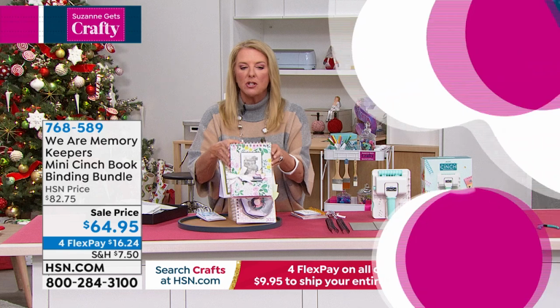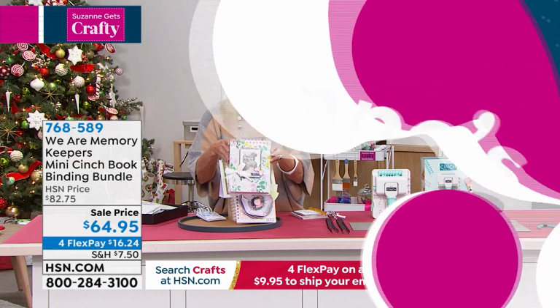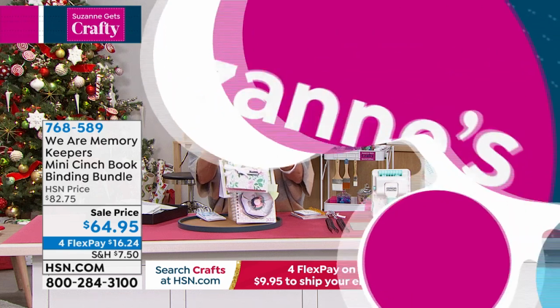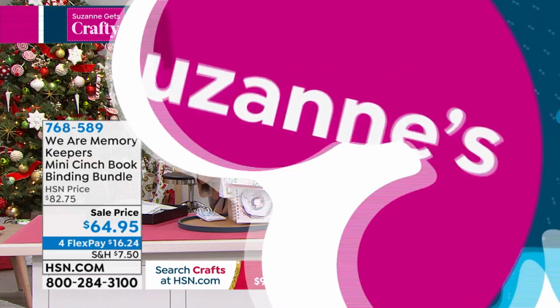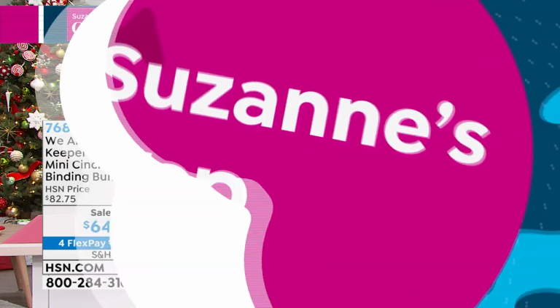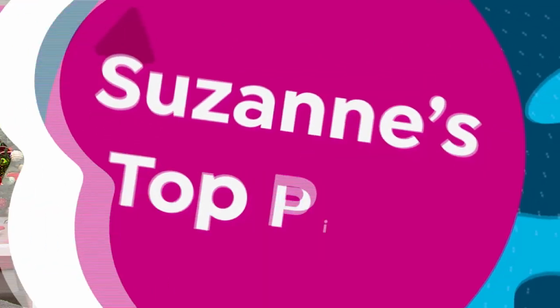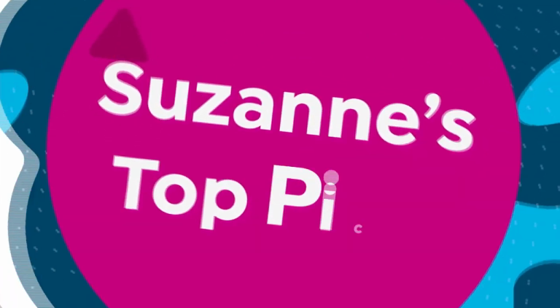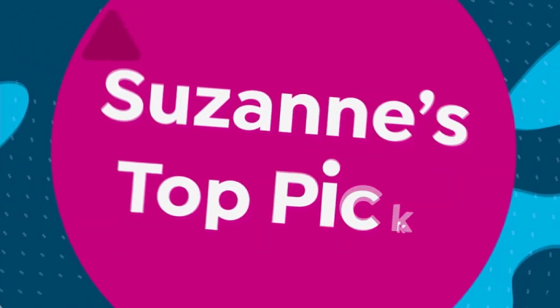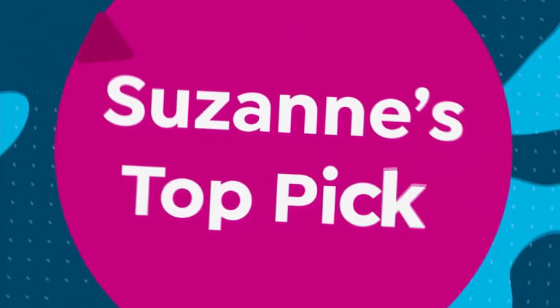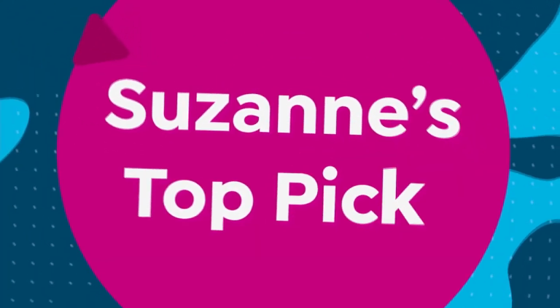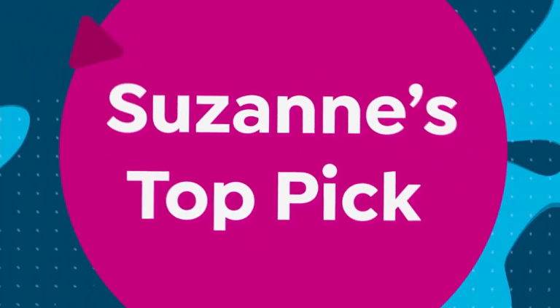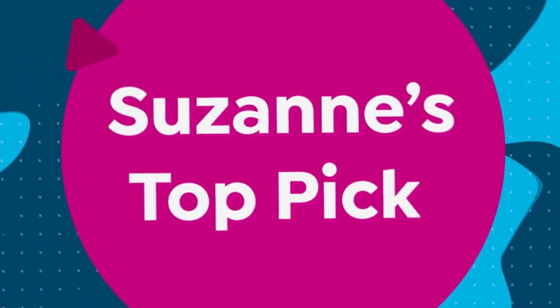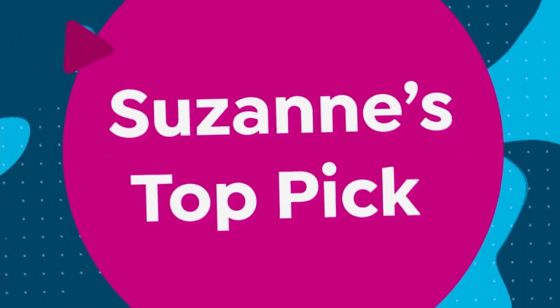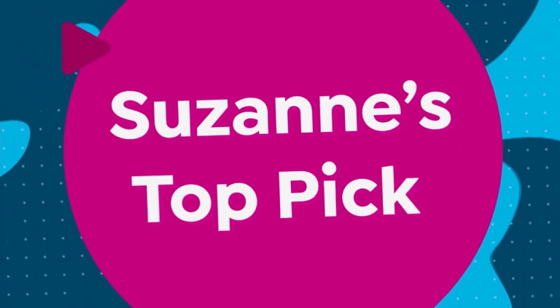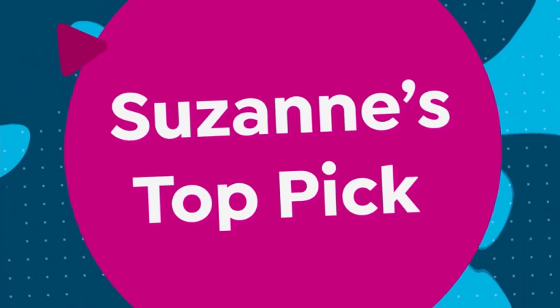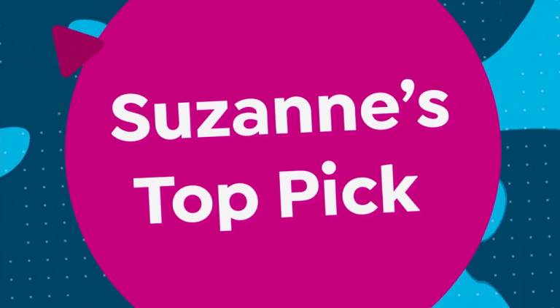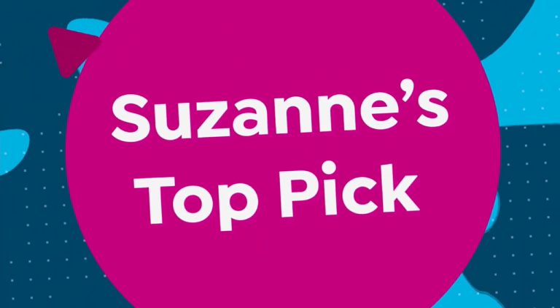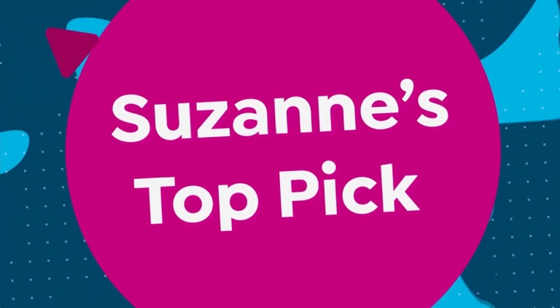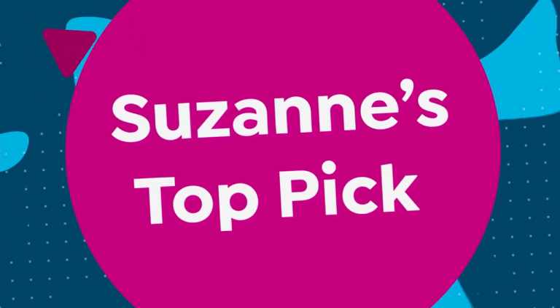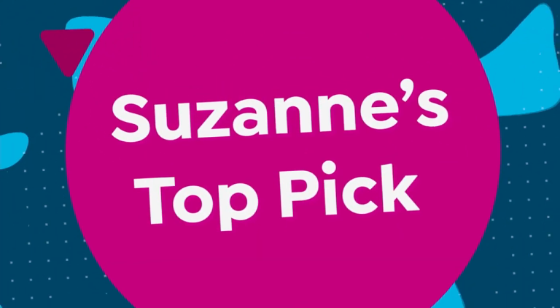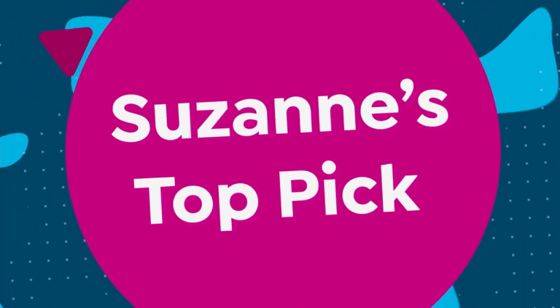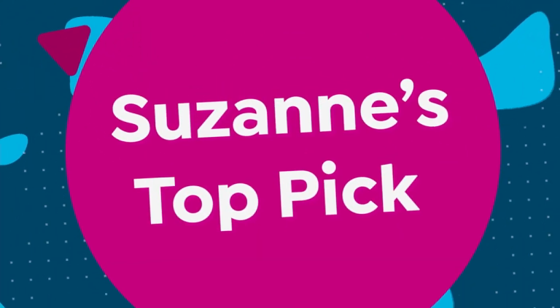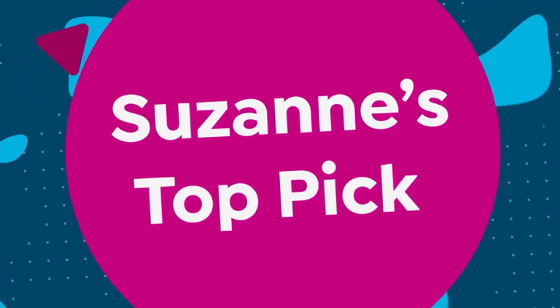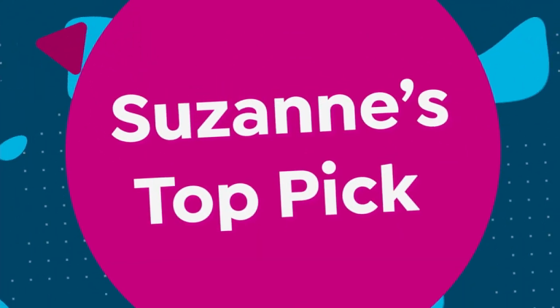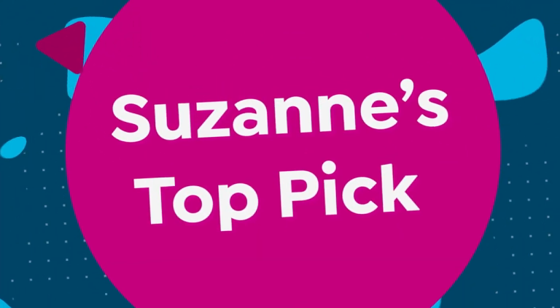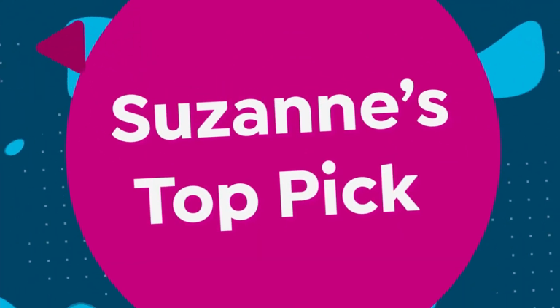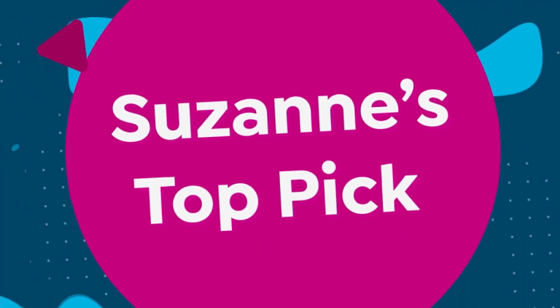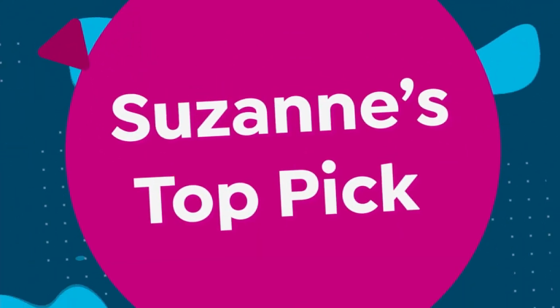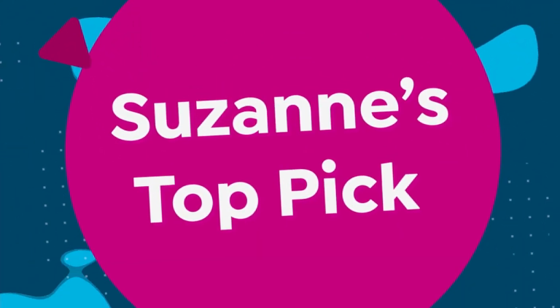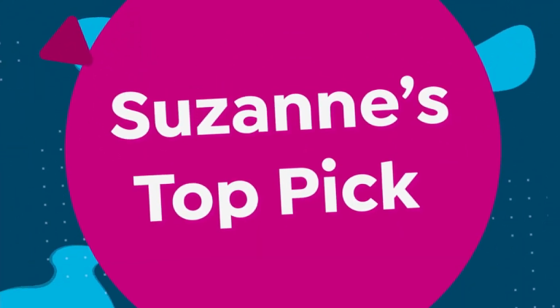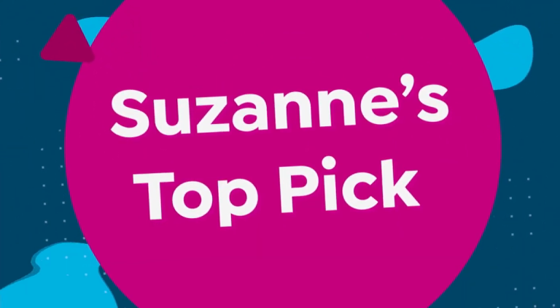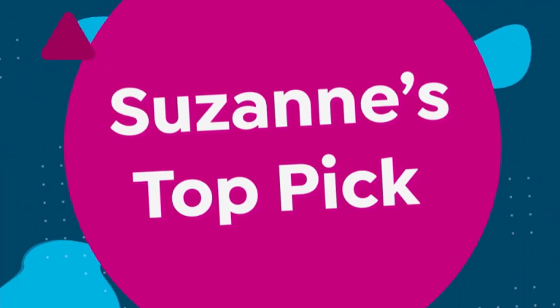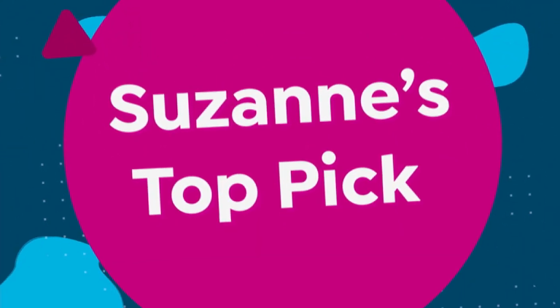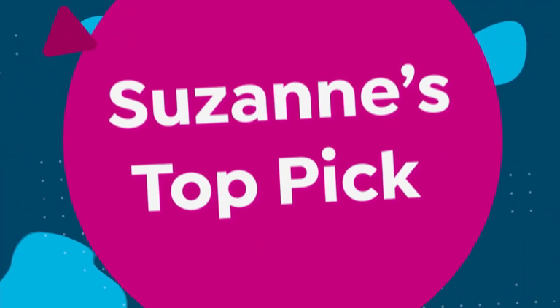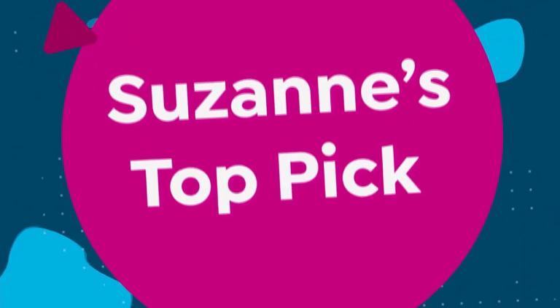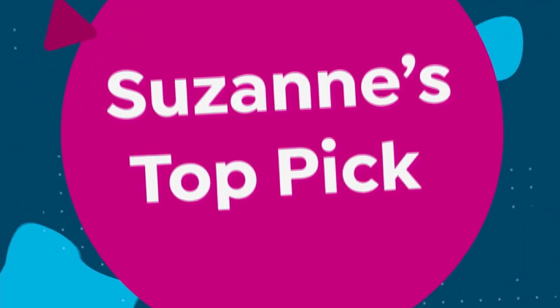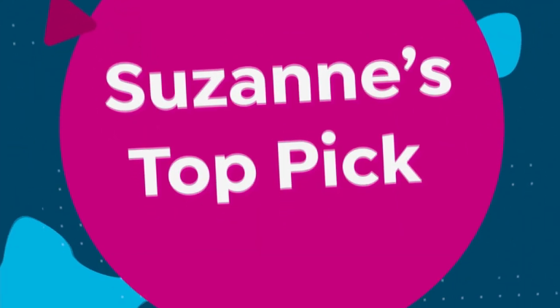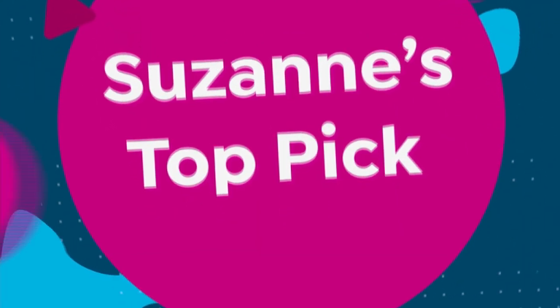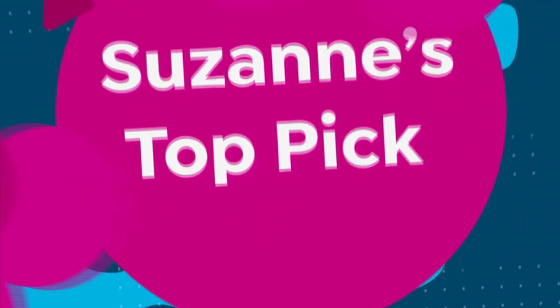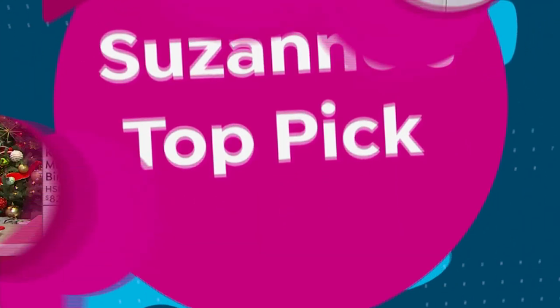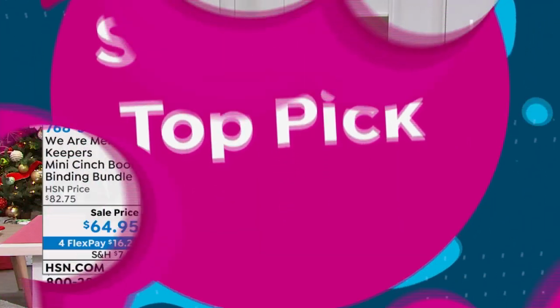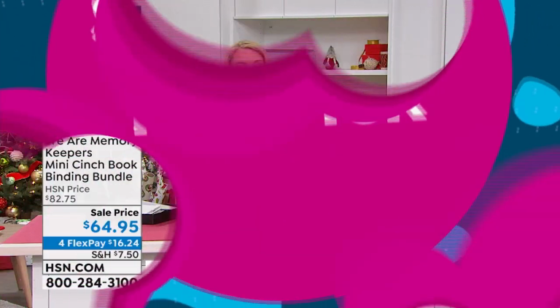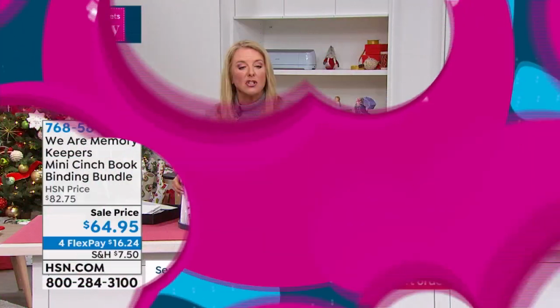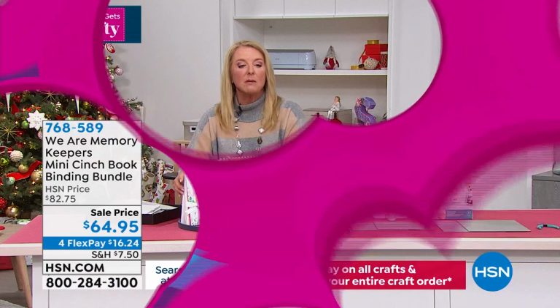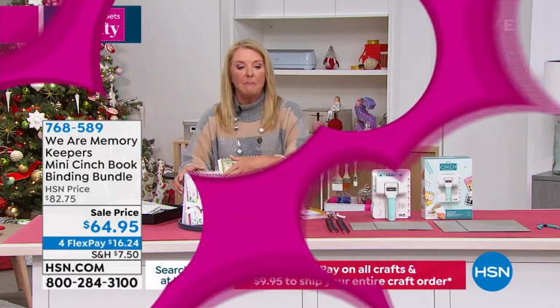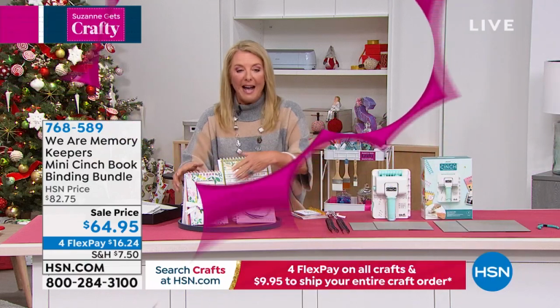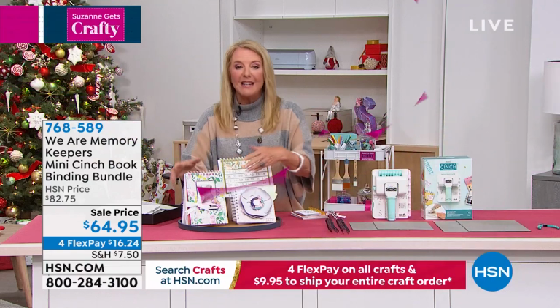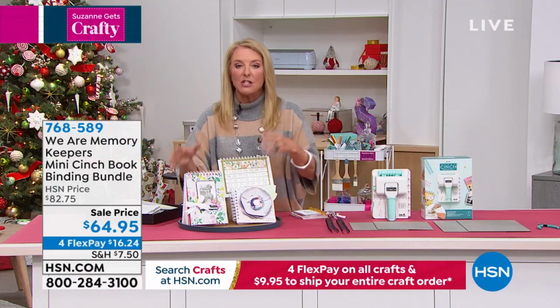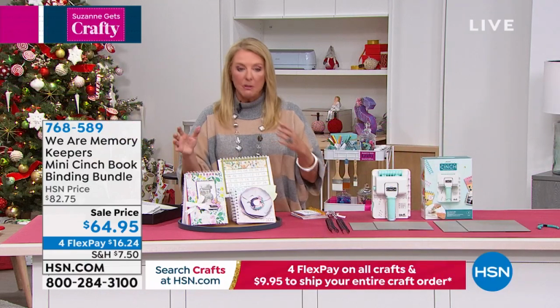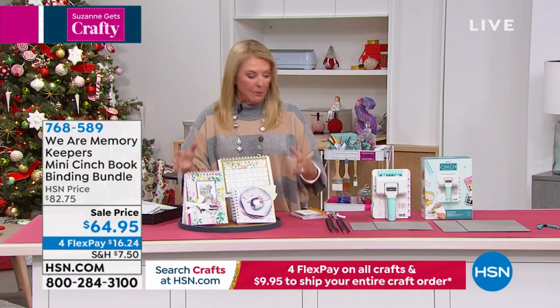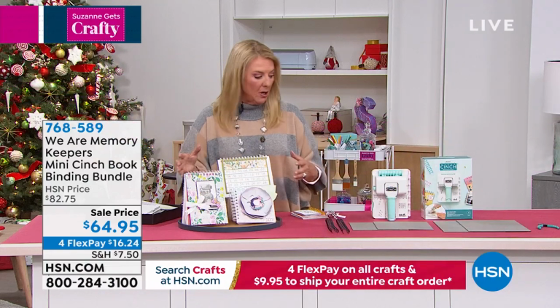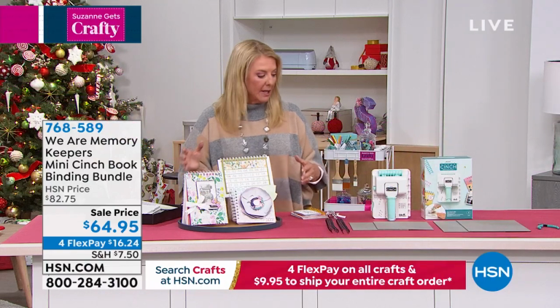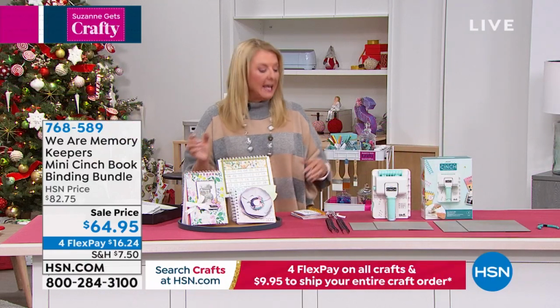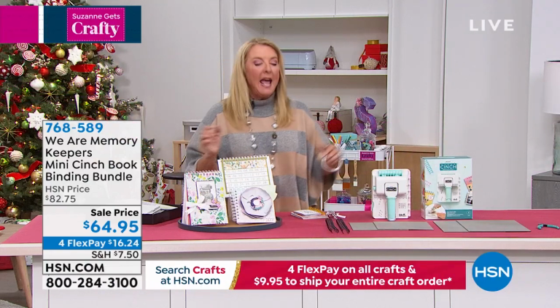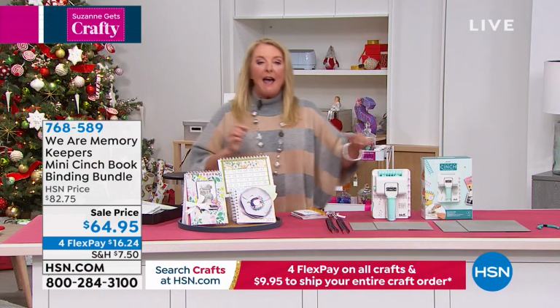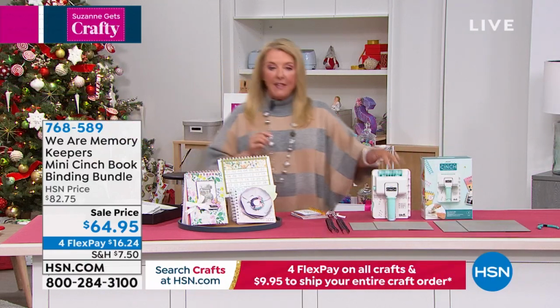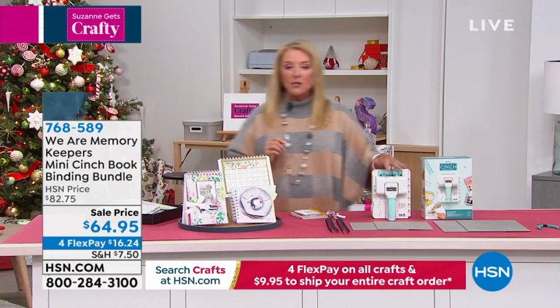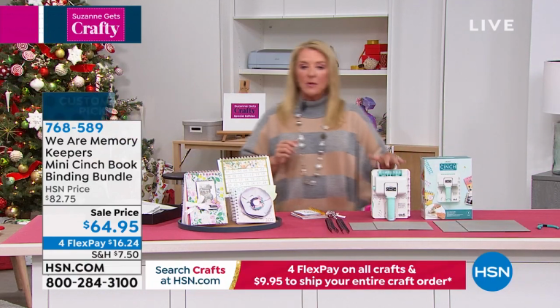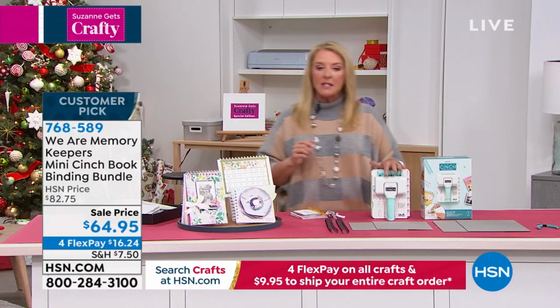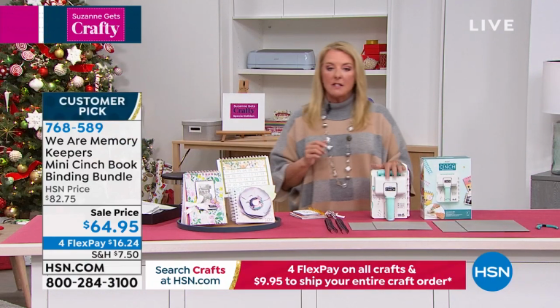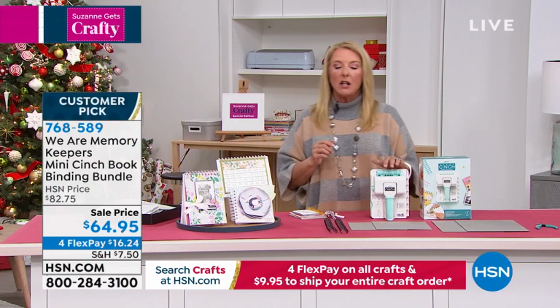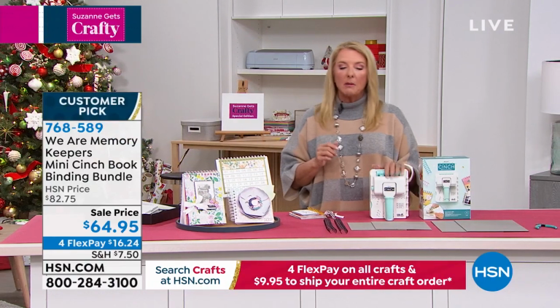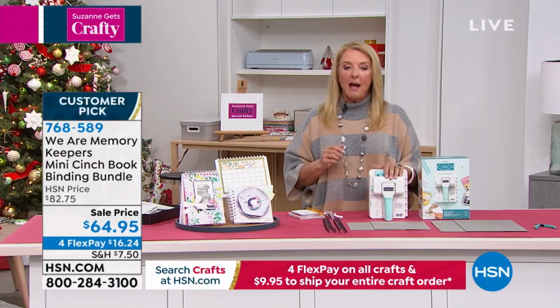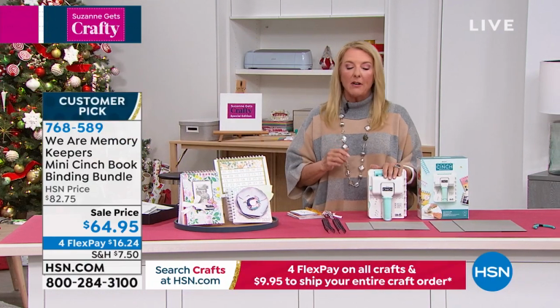You can do a coloring book for the kids. You can personalize the heck out of it. But you've got to have a machine that actually binds the book, and that's what this is all about.